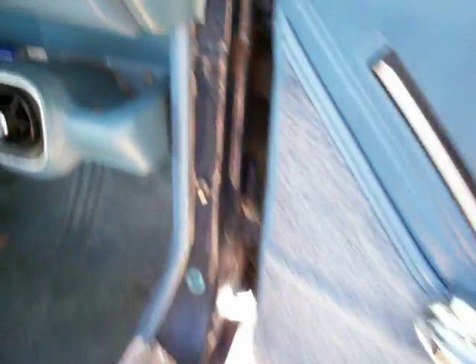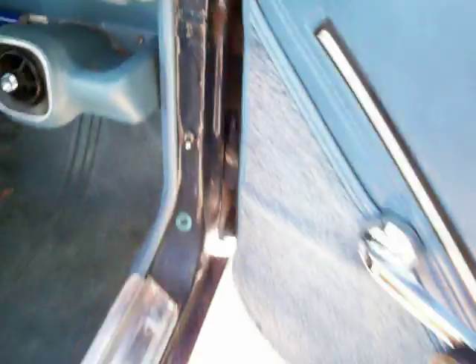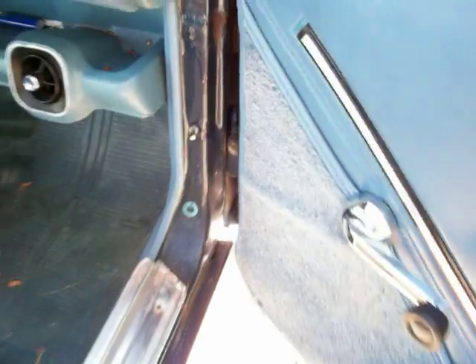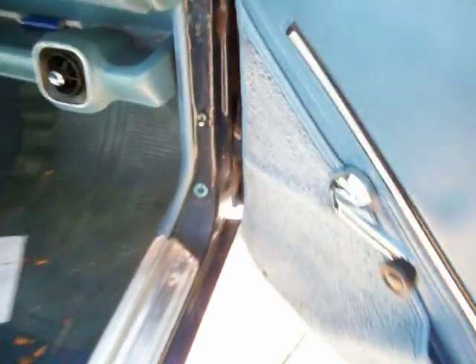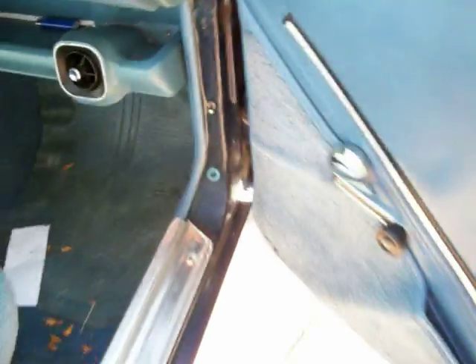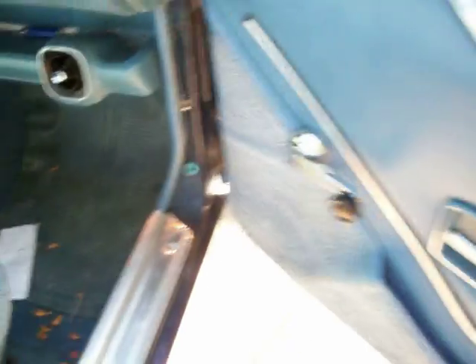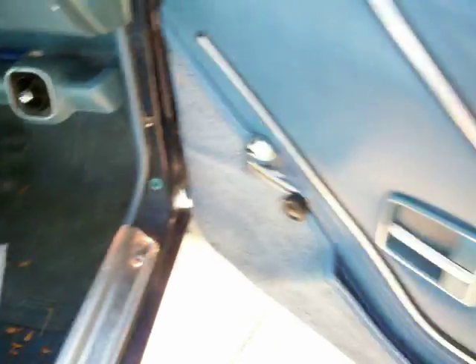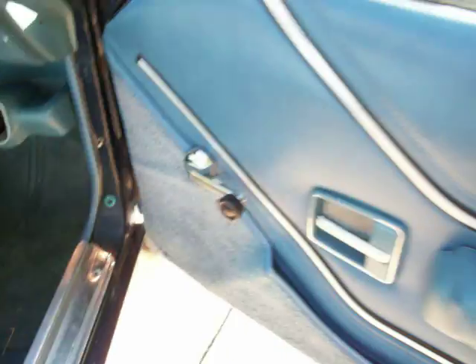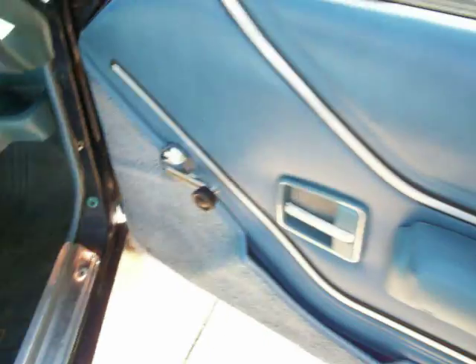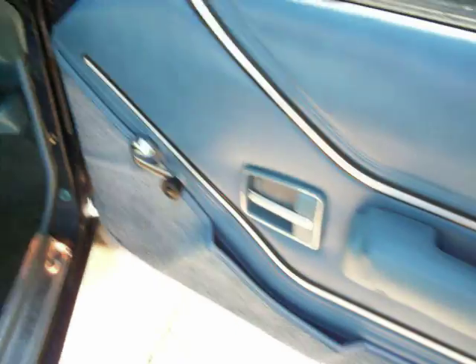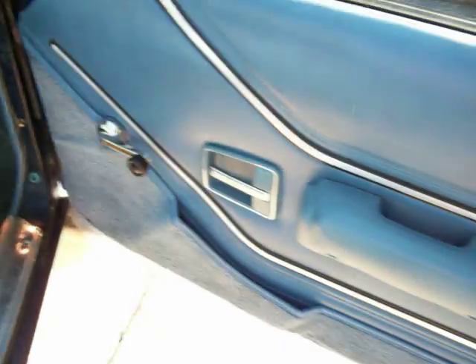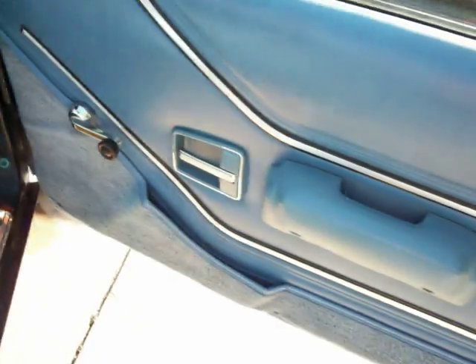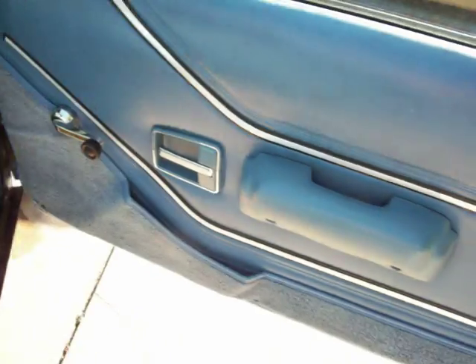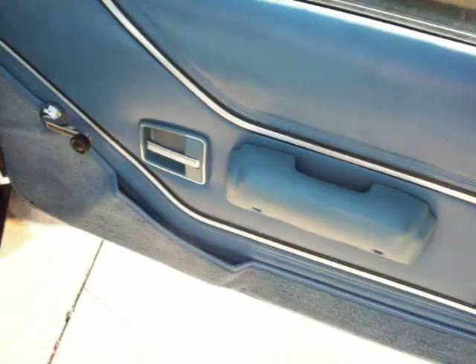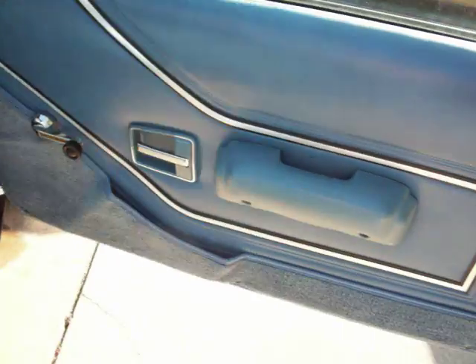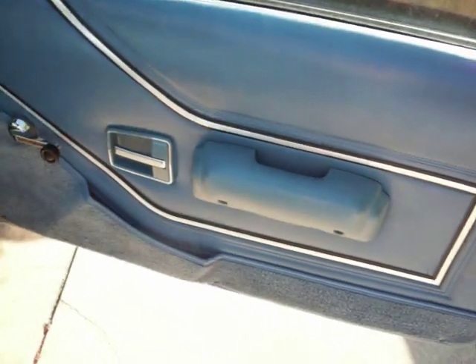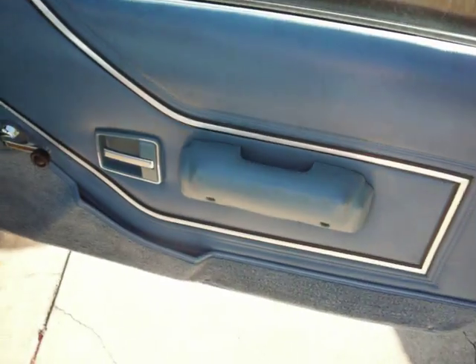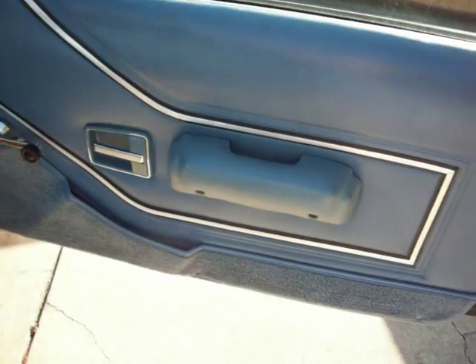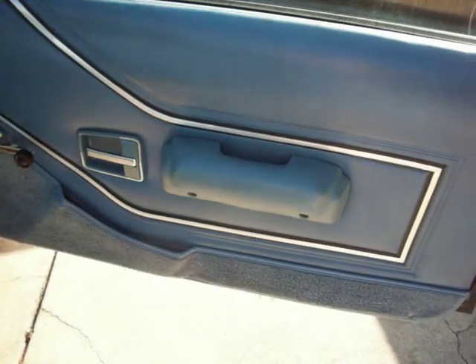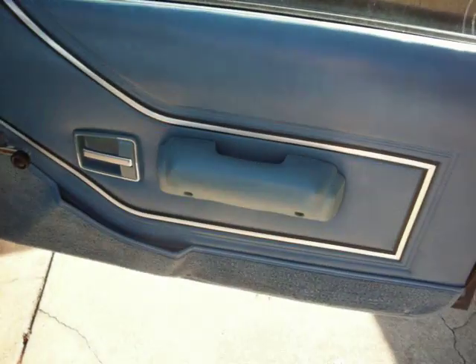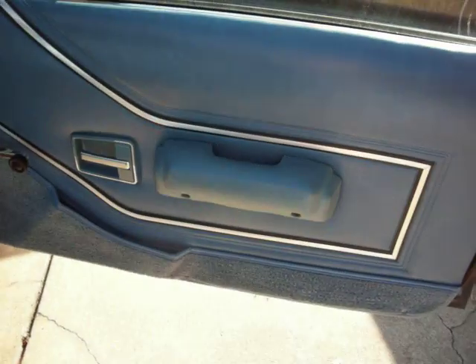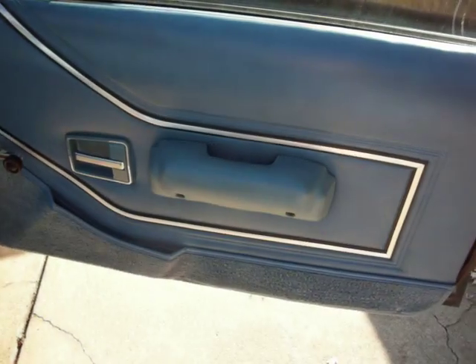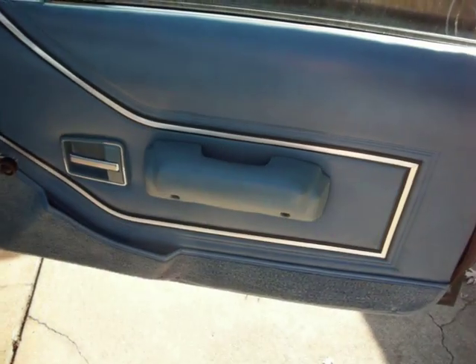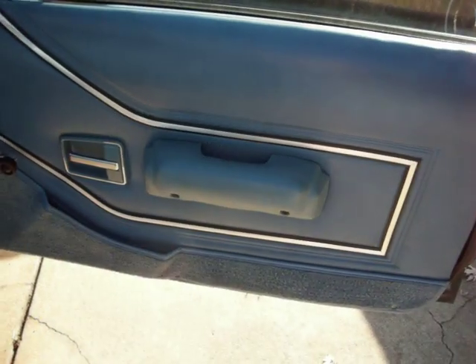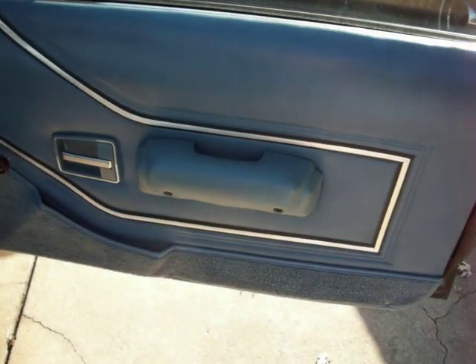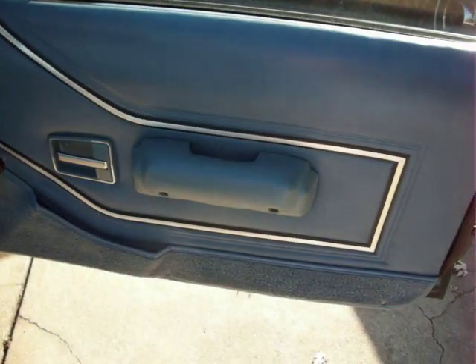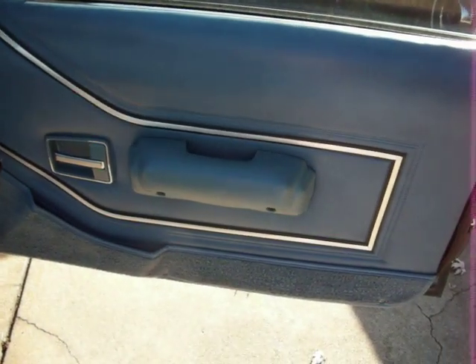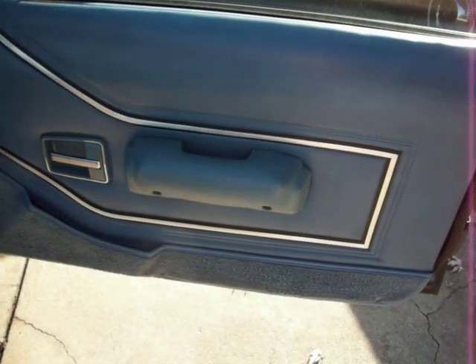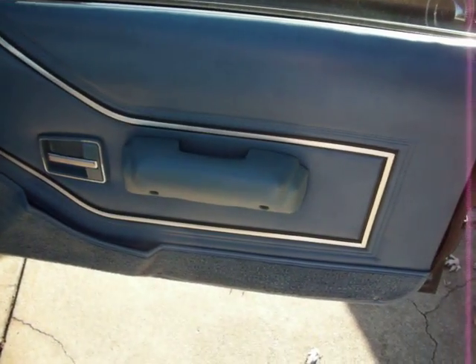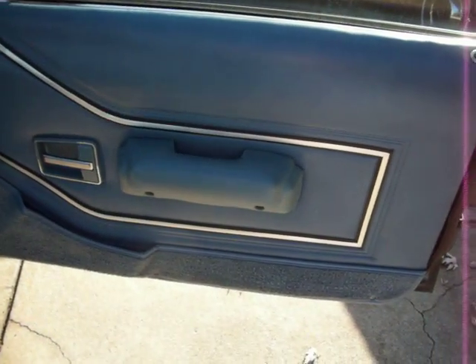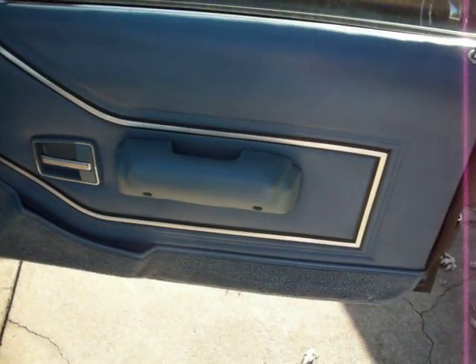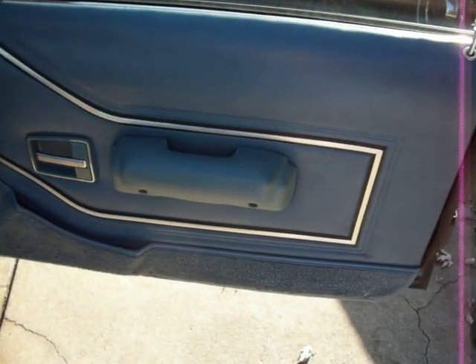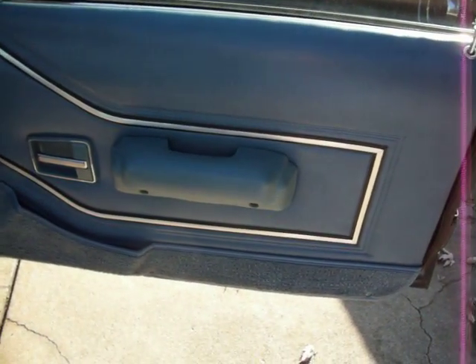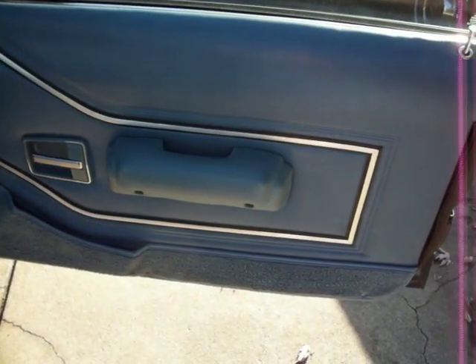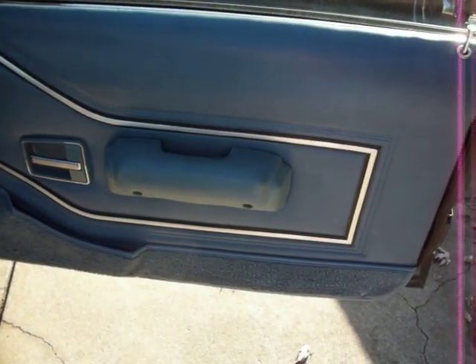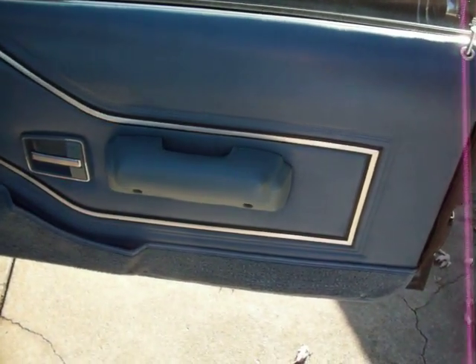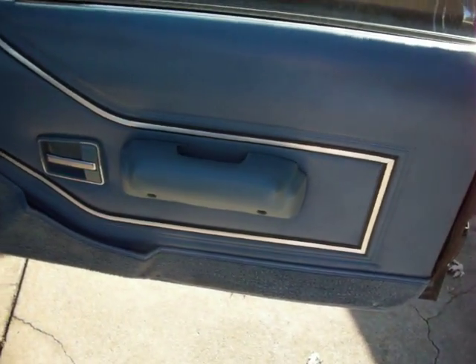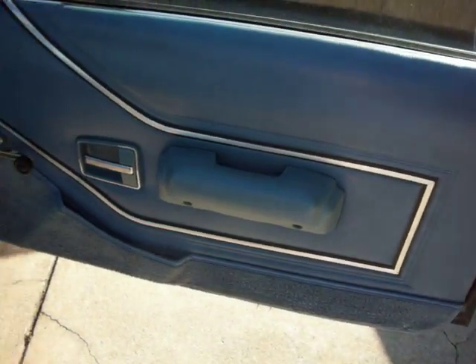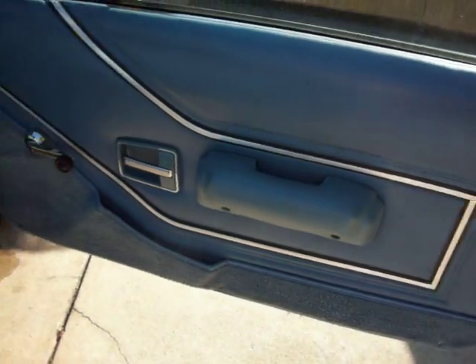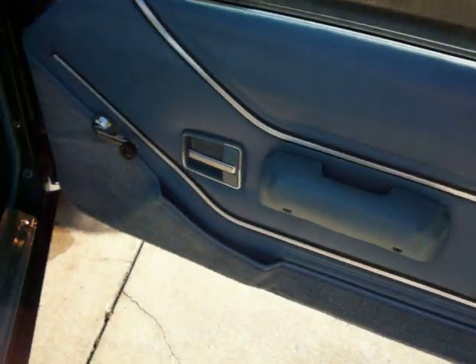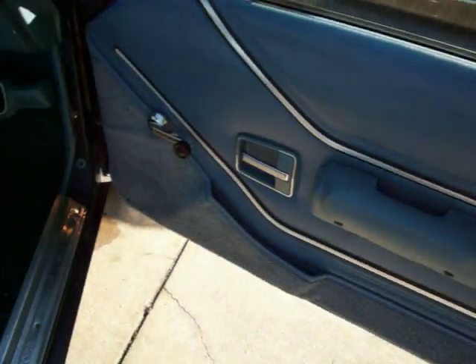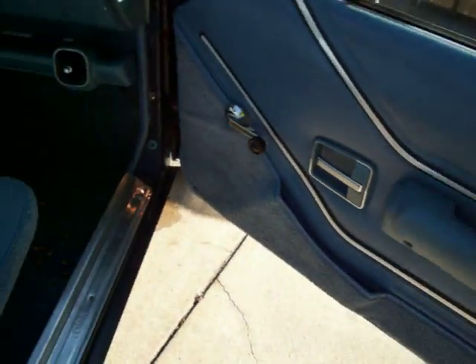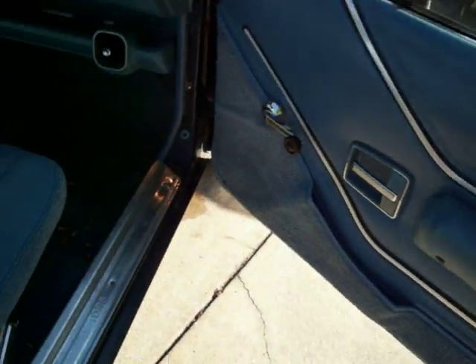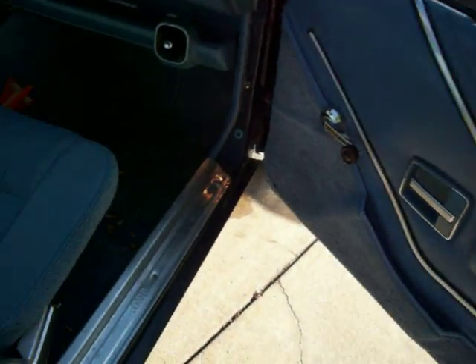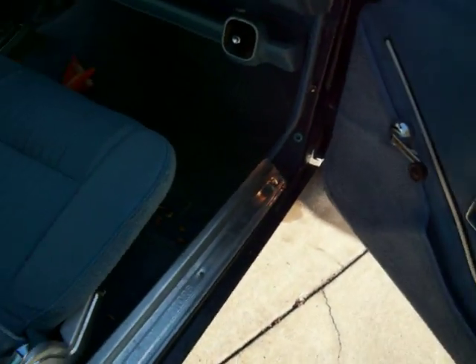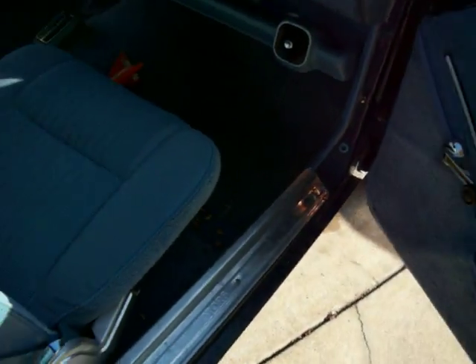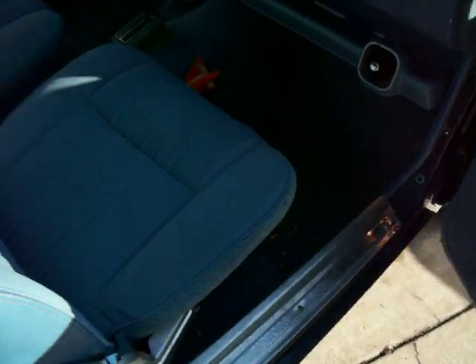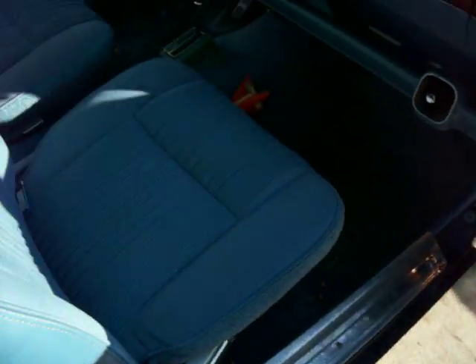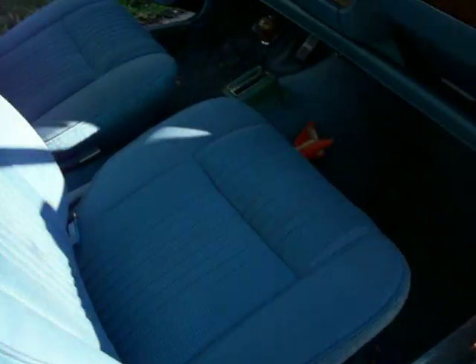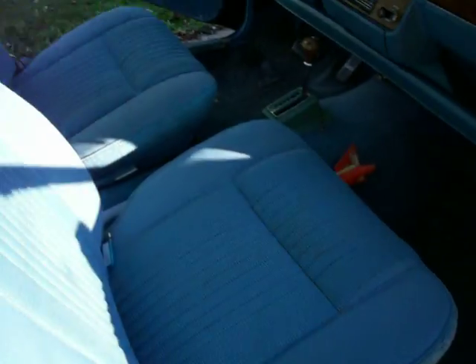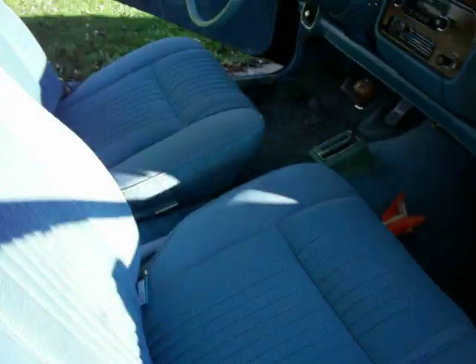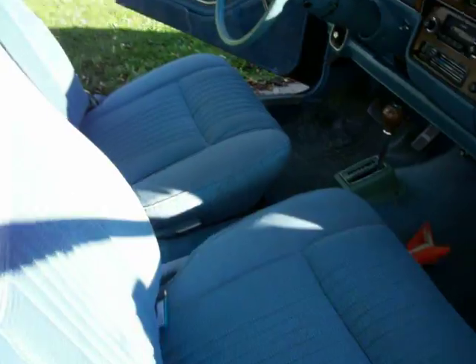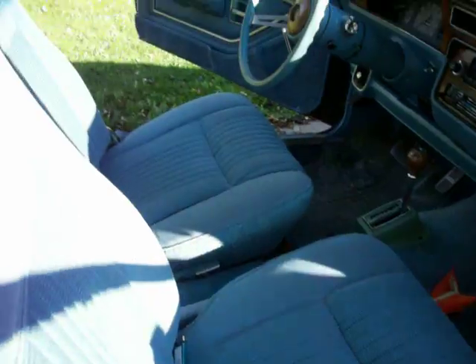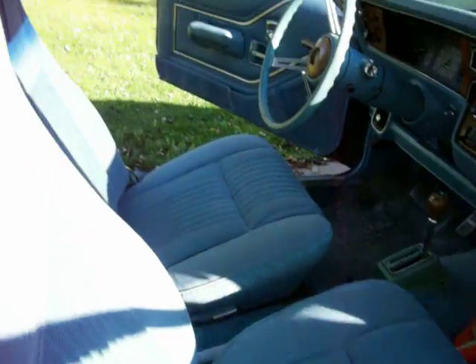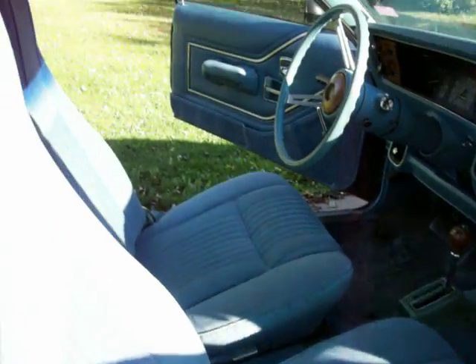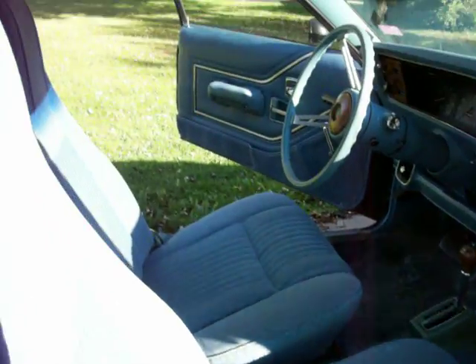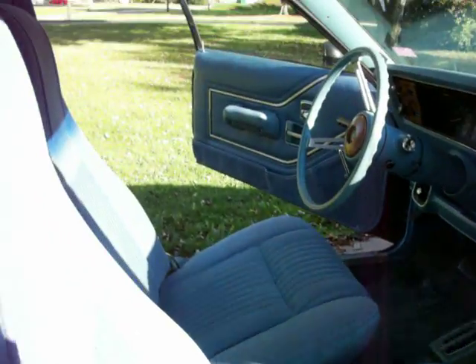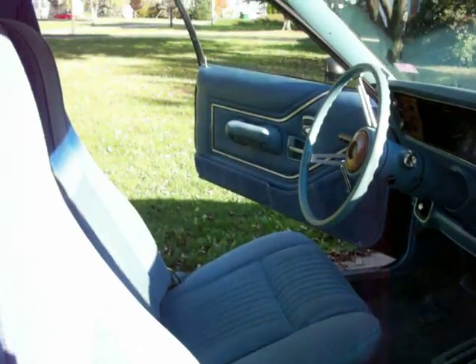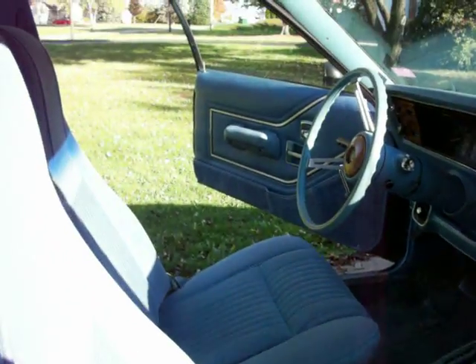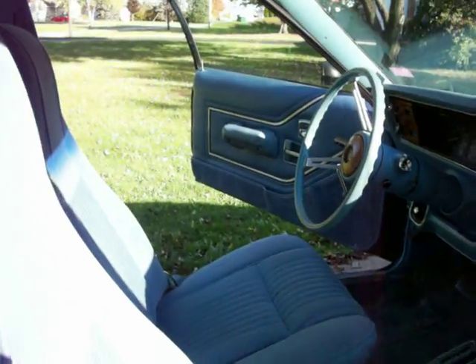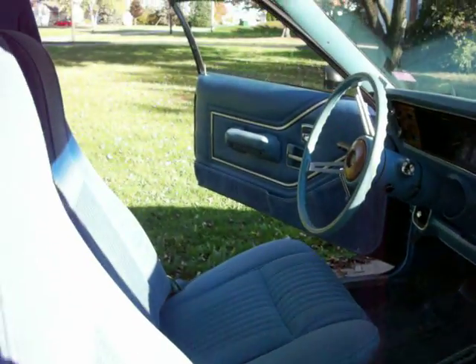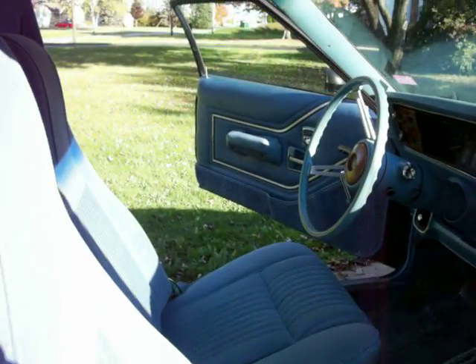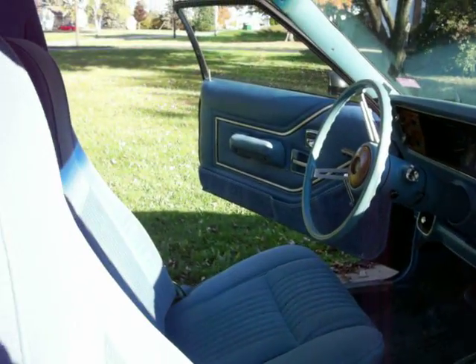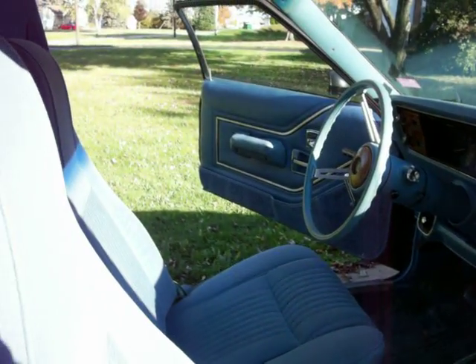The door panels are a really pretty blue color. The whole car — the inside is really nice blue.